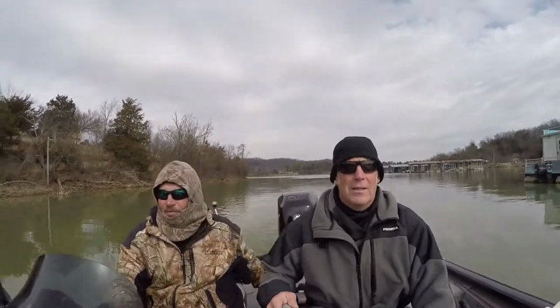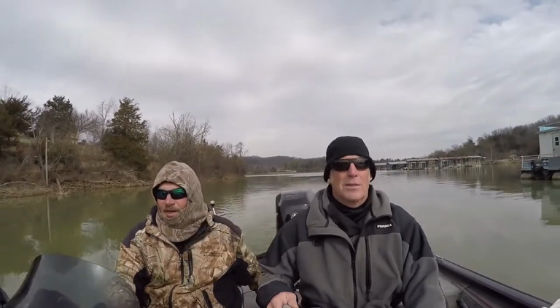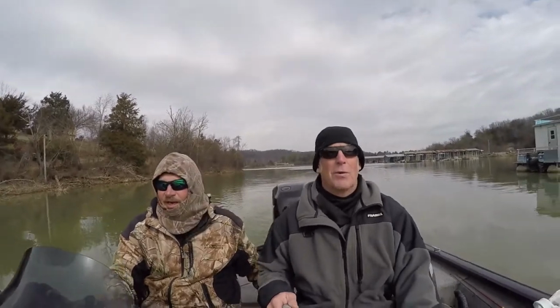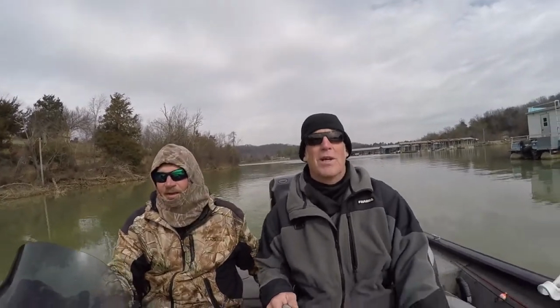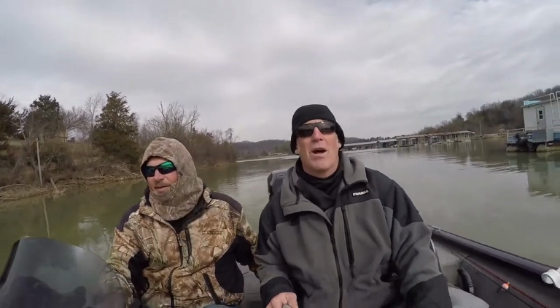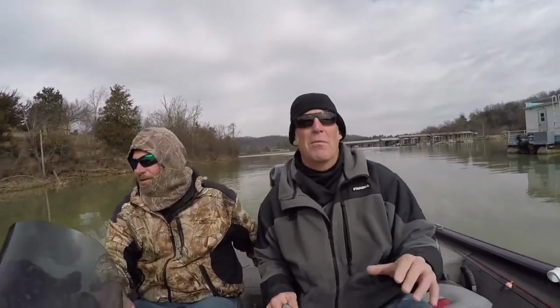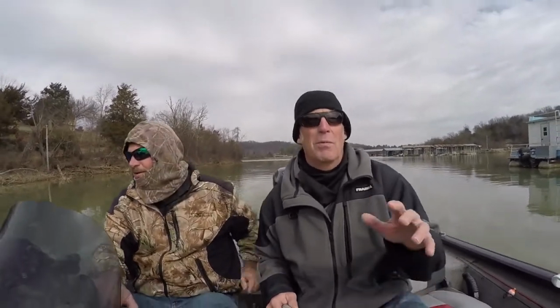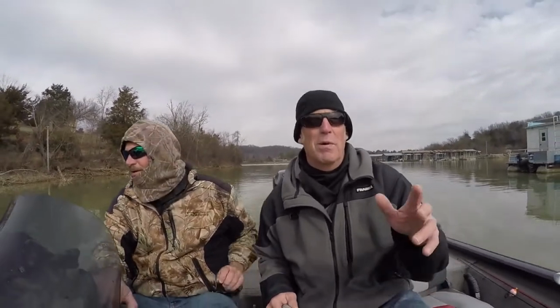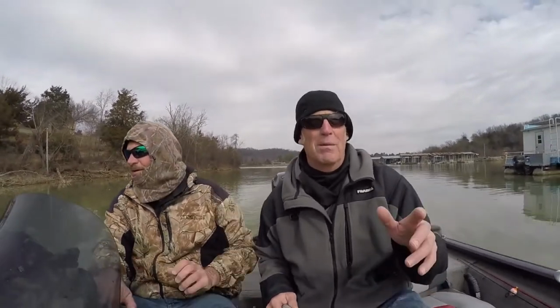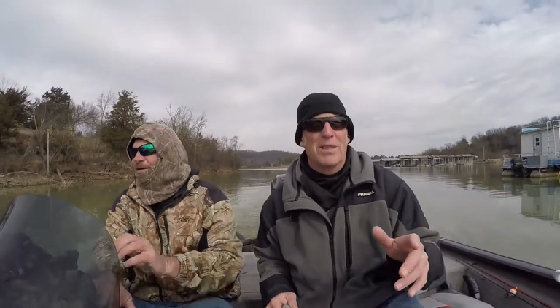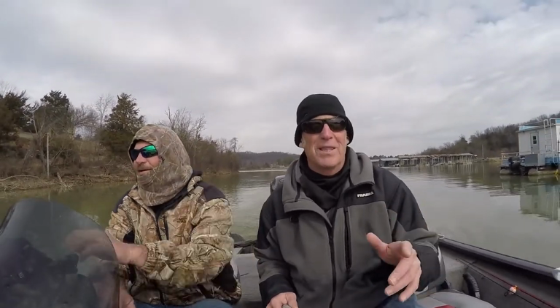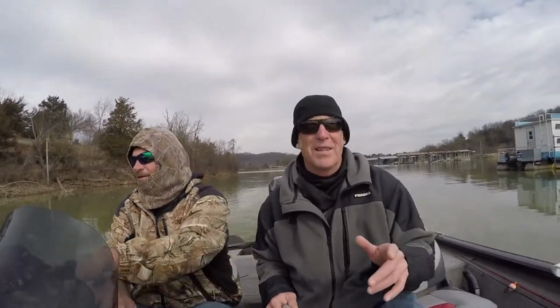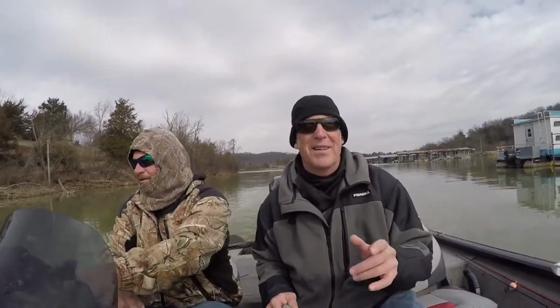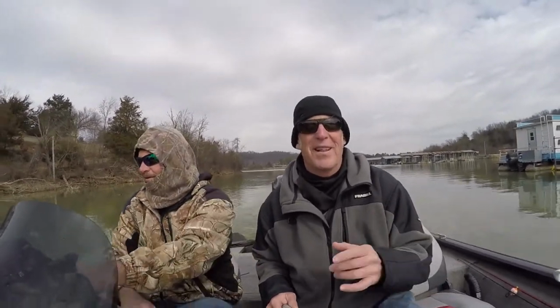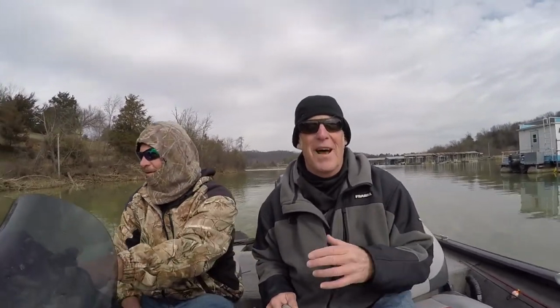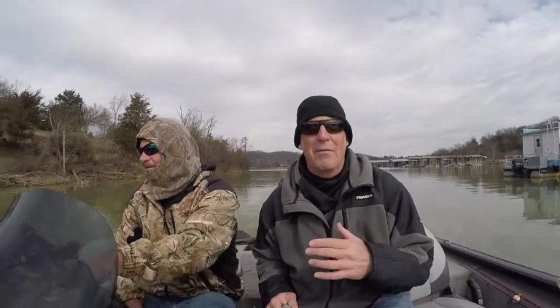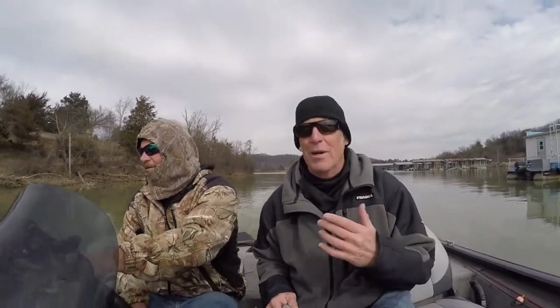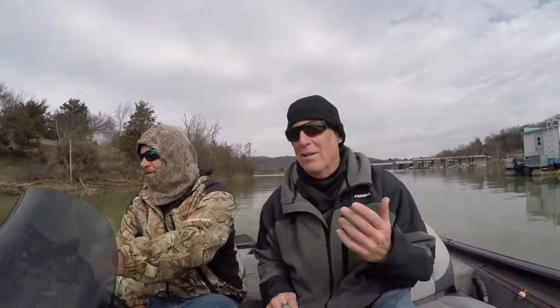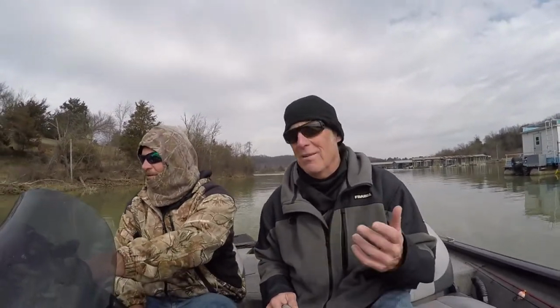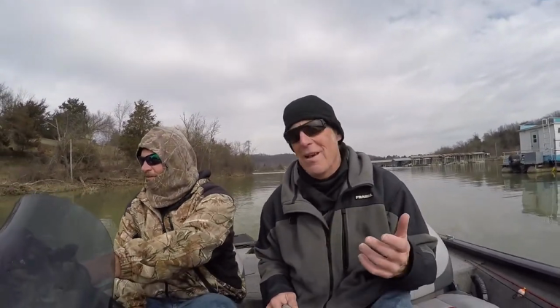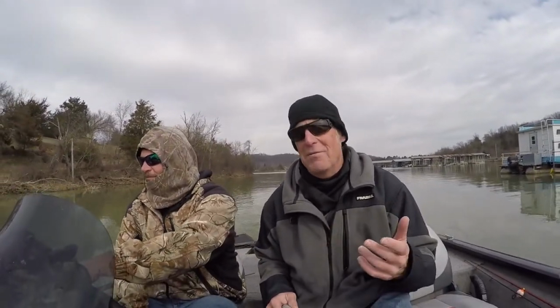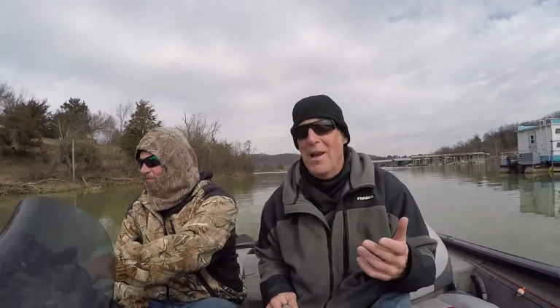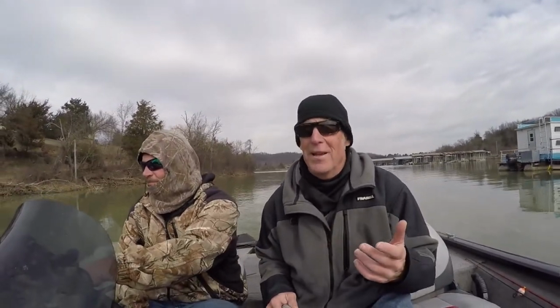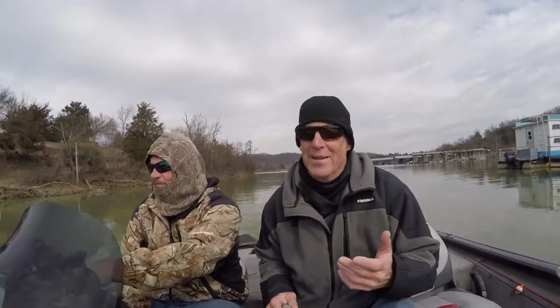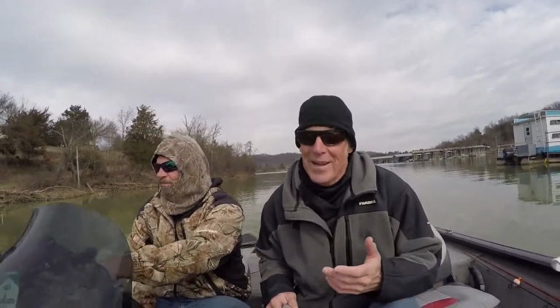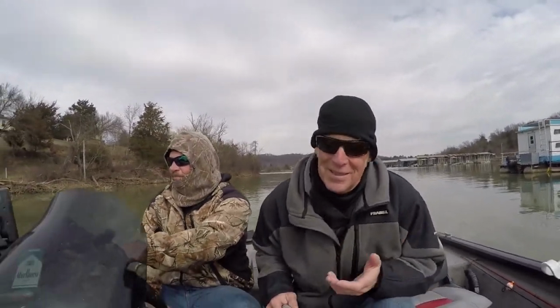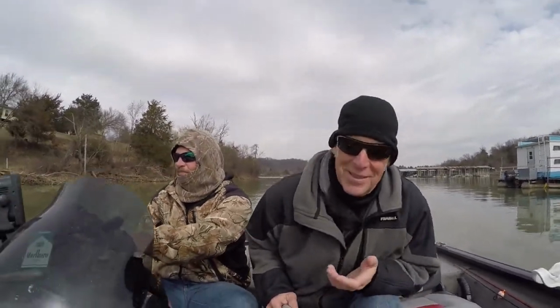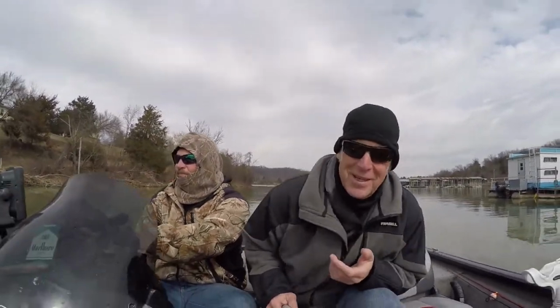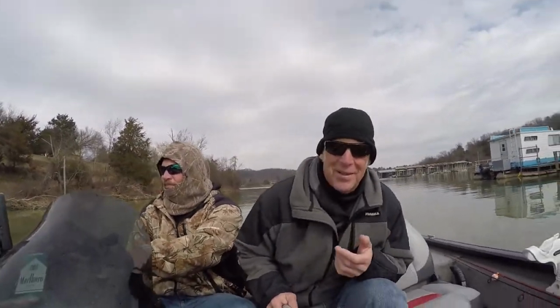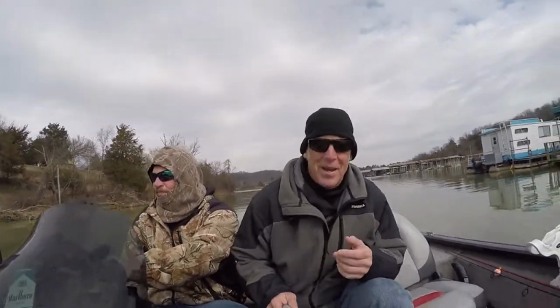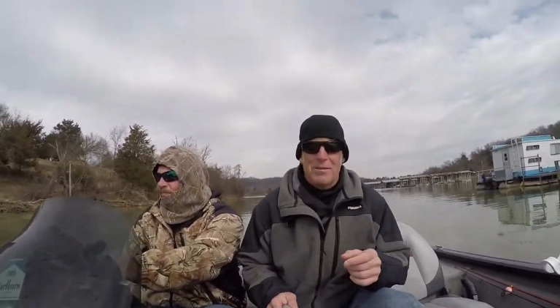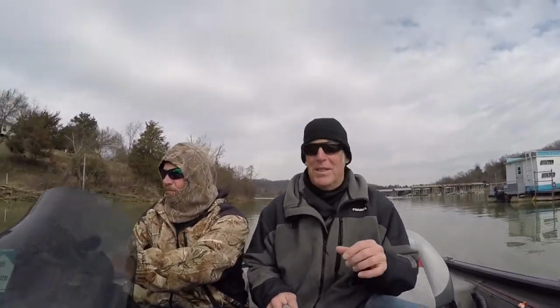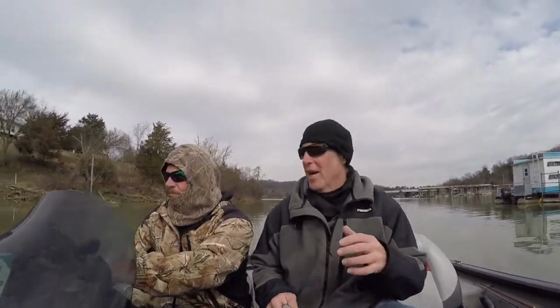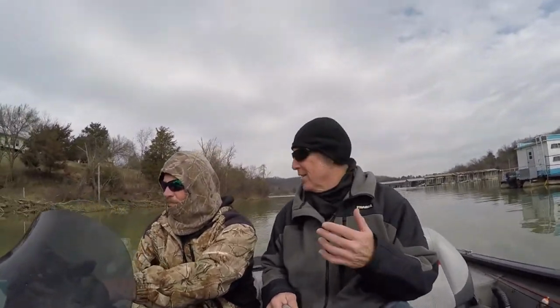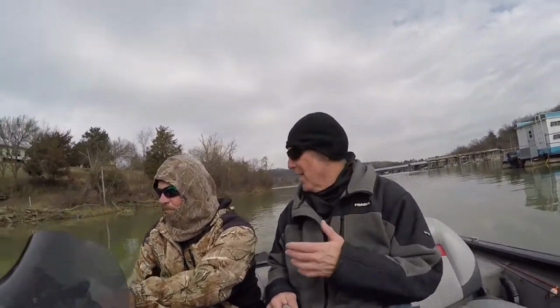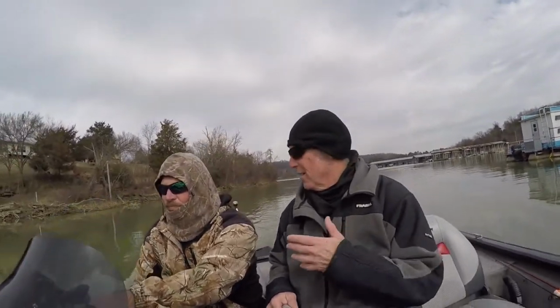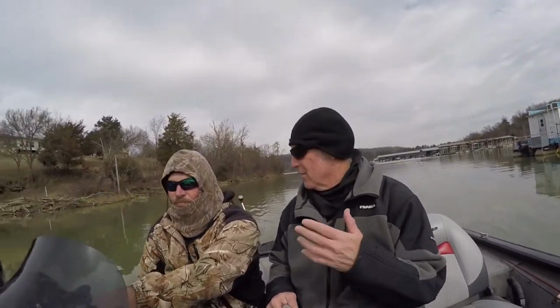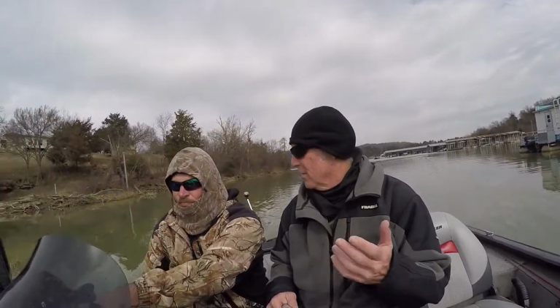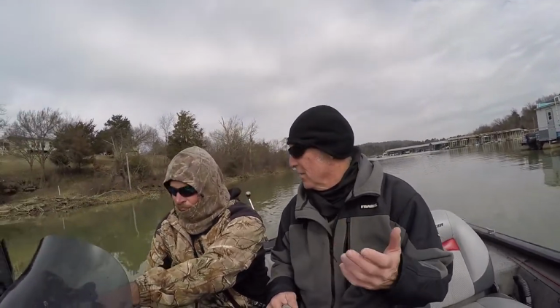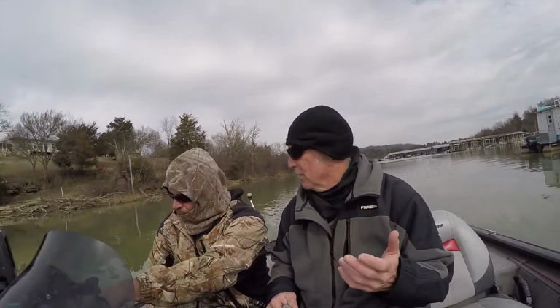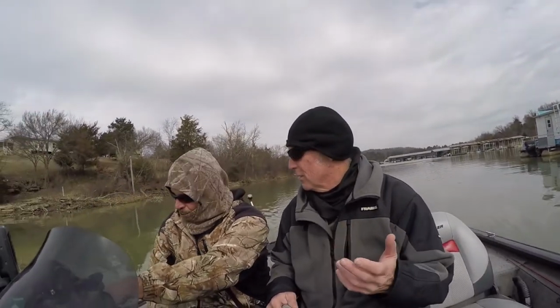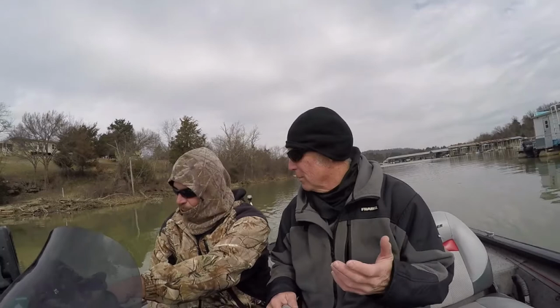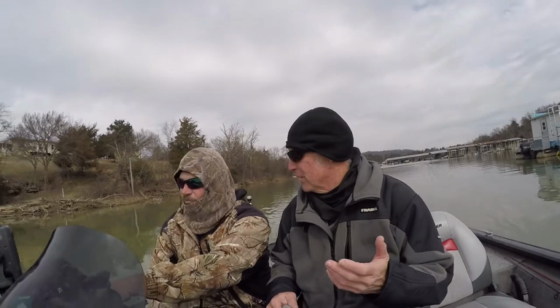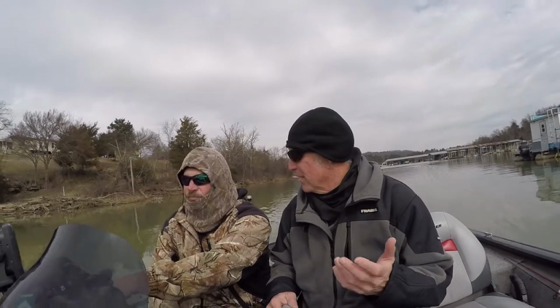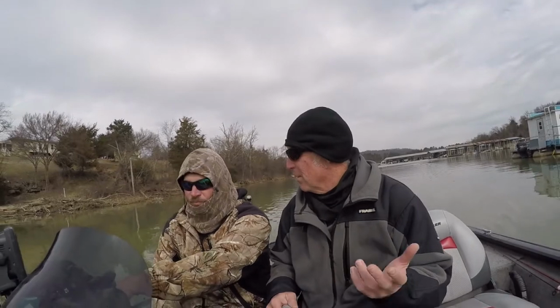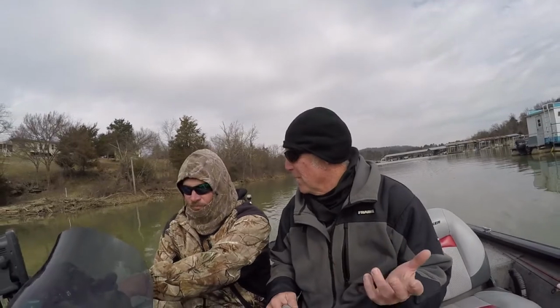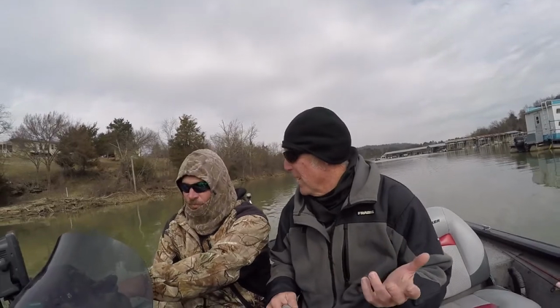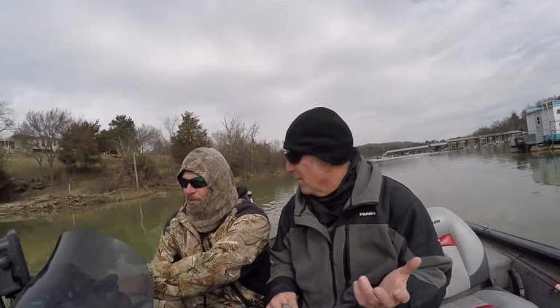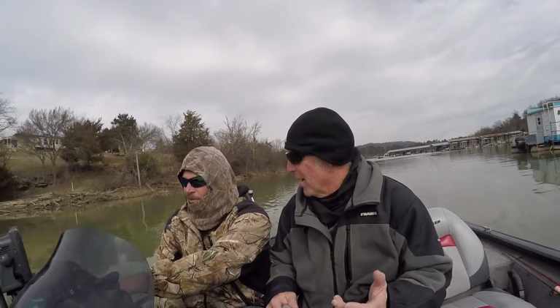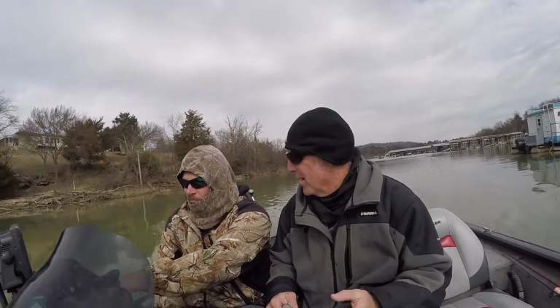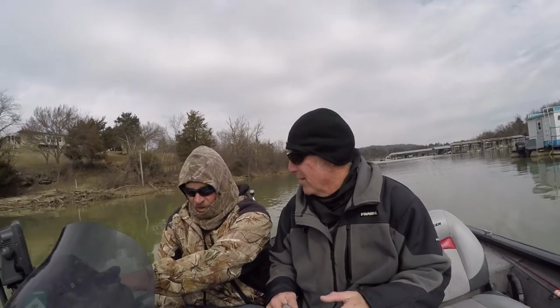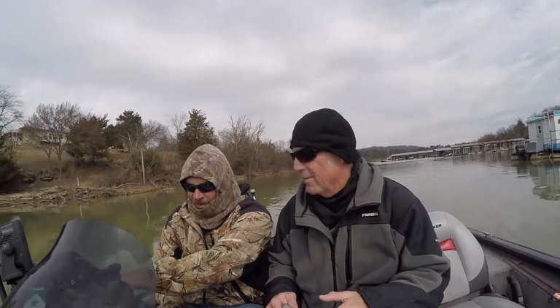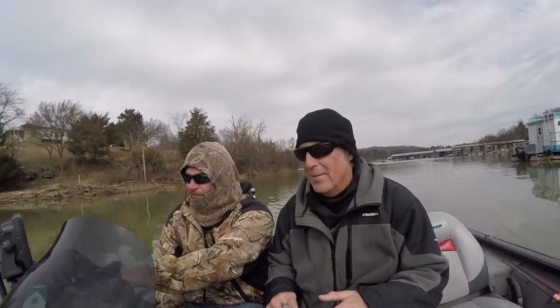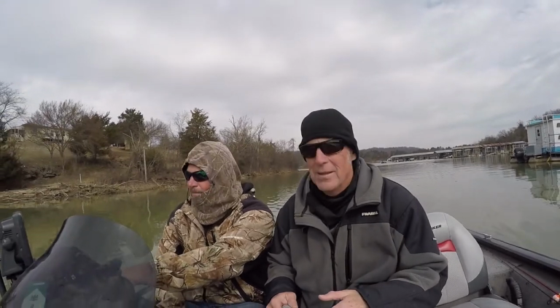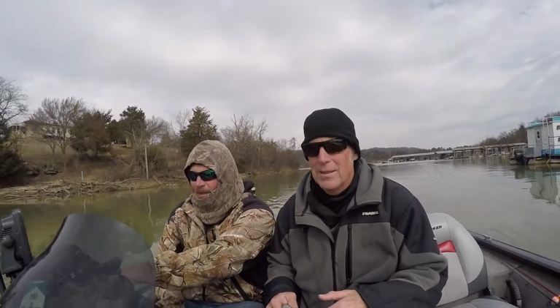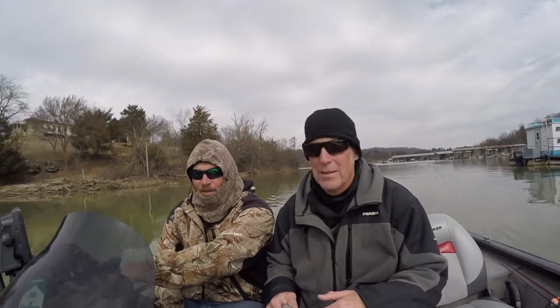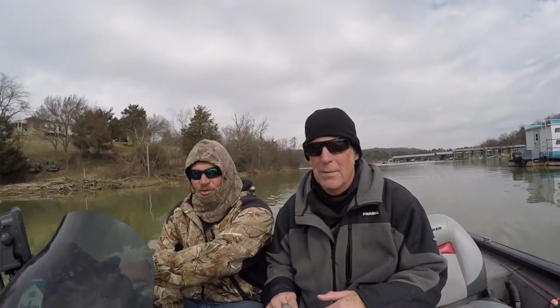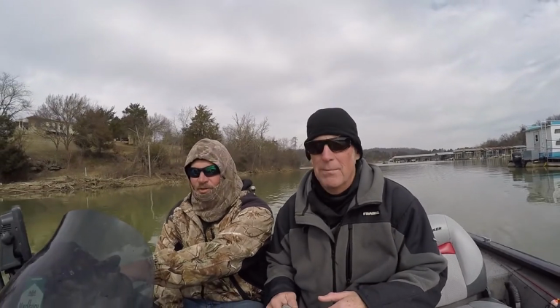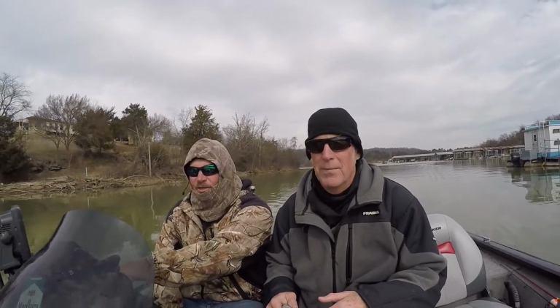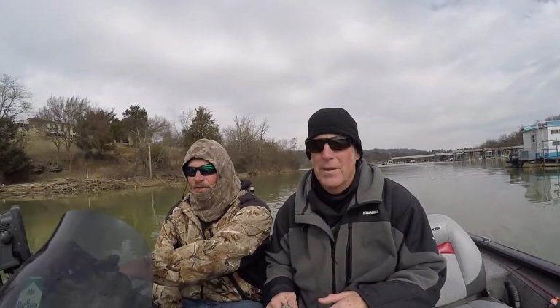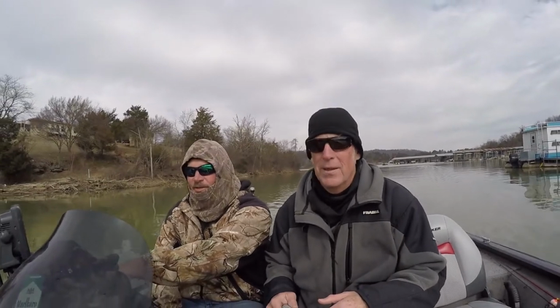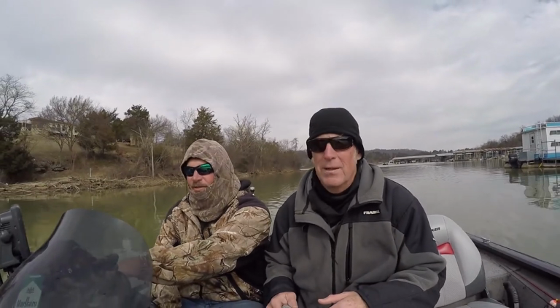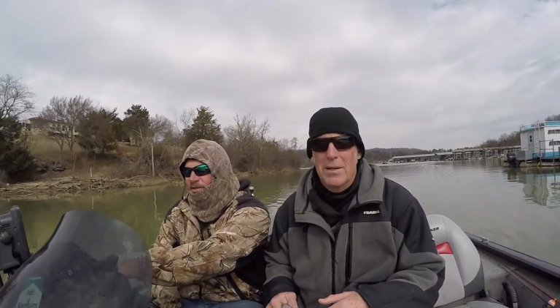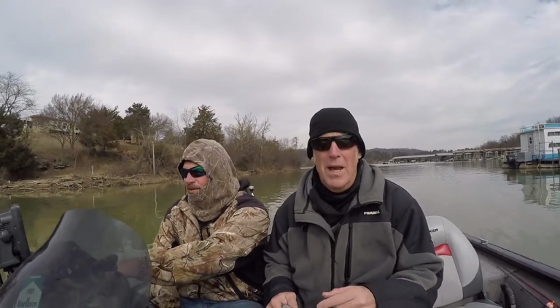We caught them and put them right in the live well. You don't necessarily have to have a shad tank if you're going to use them the same day. That's right, absolutely.